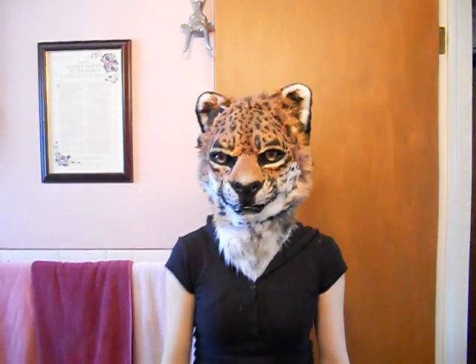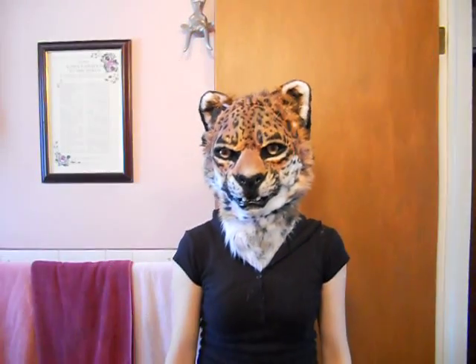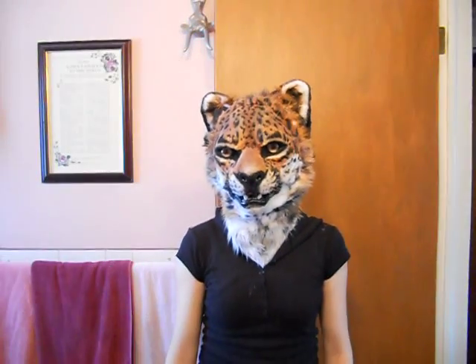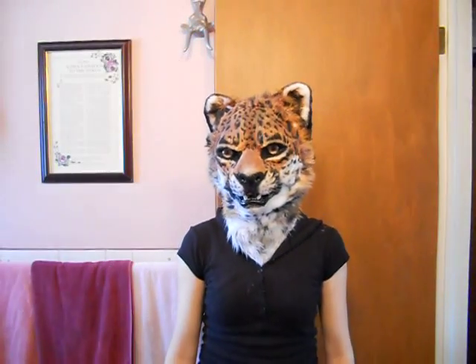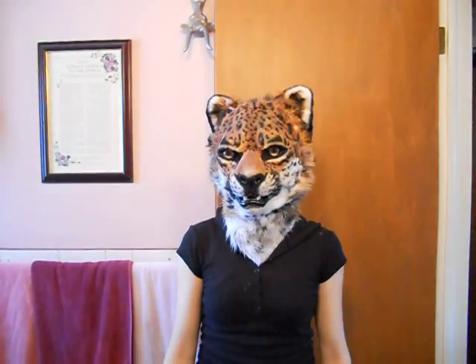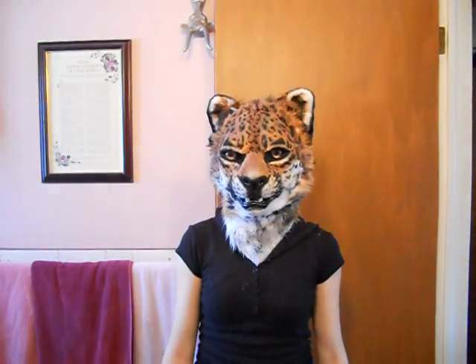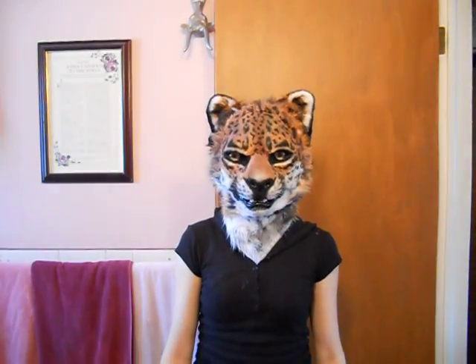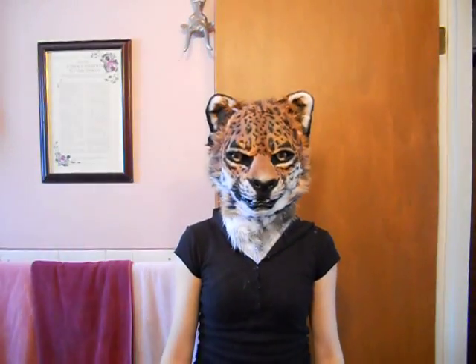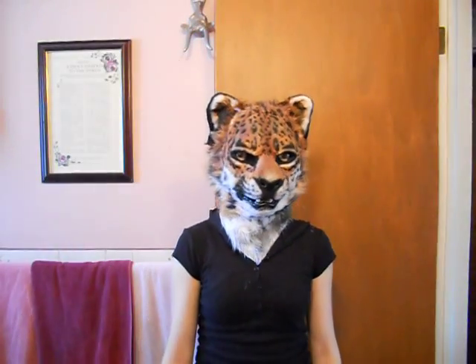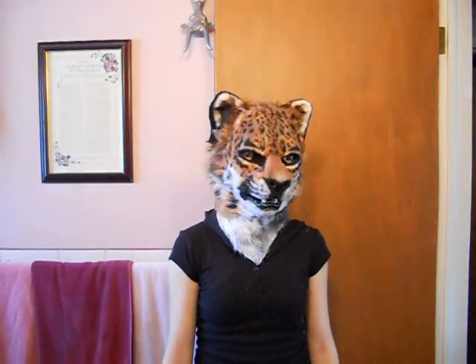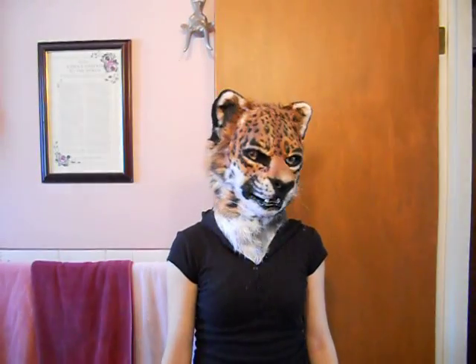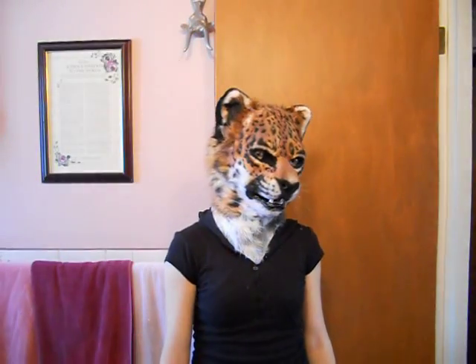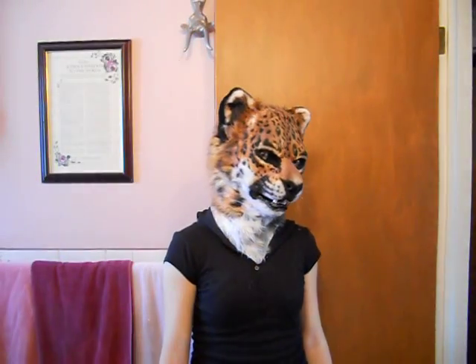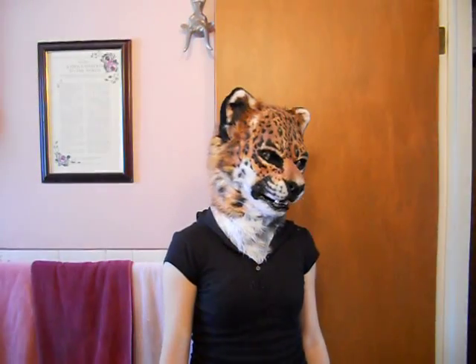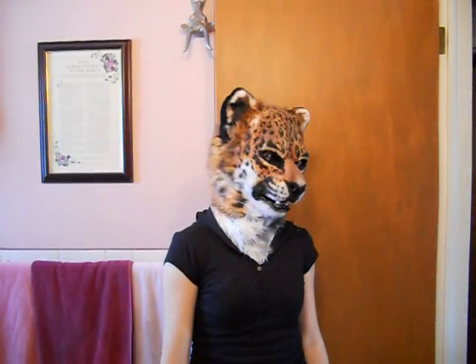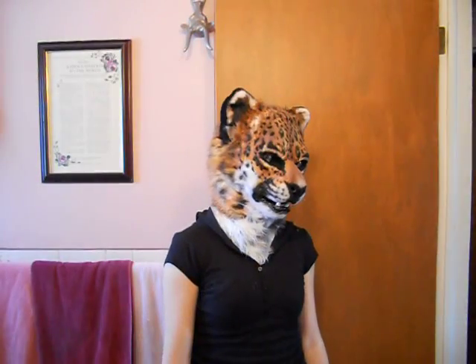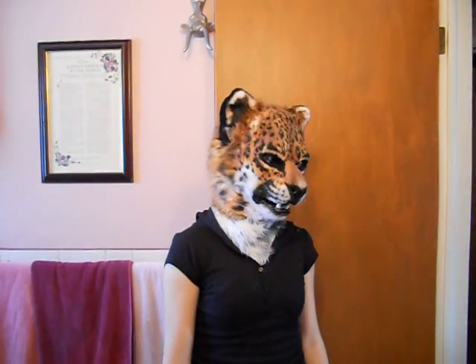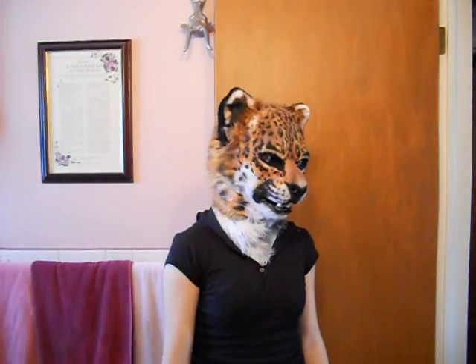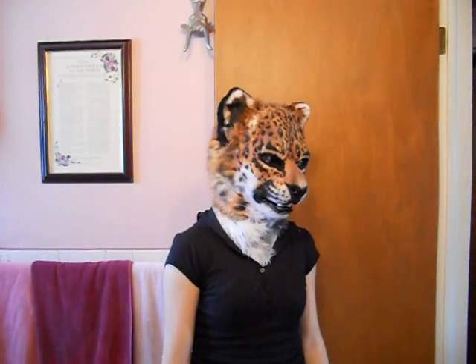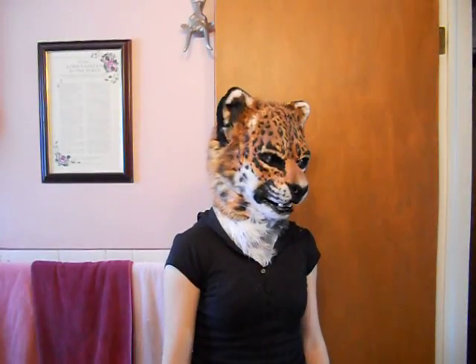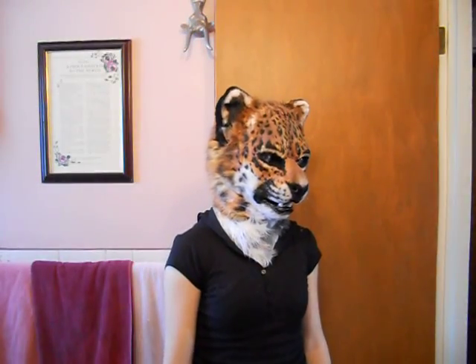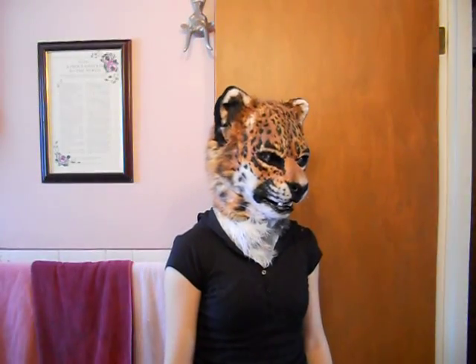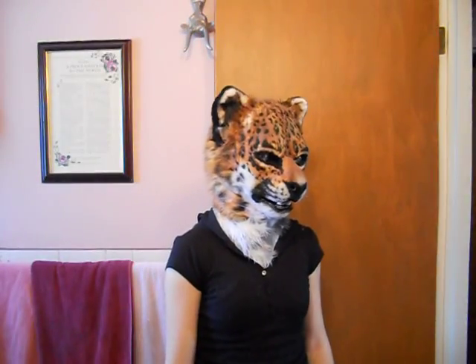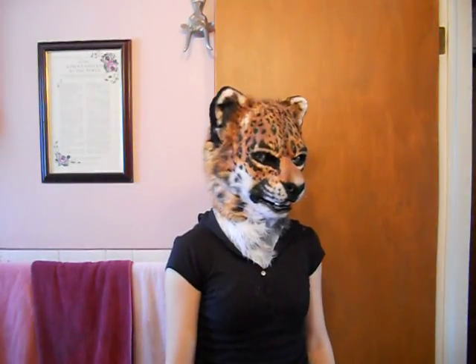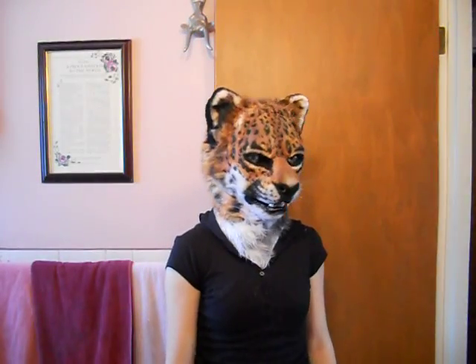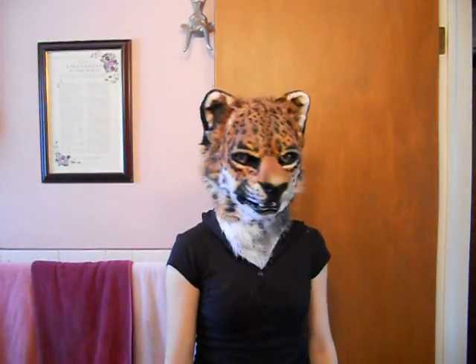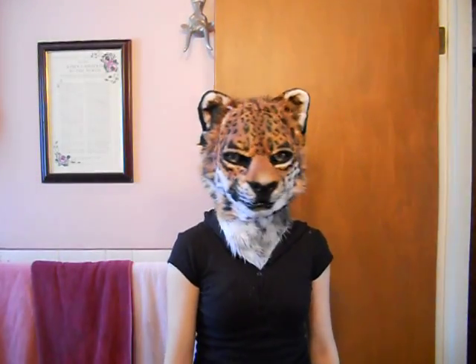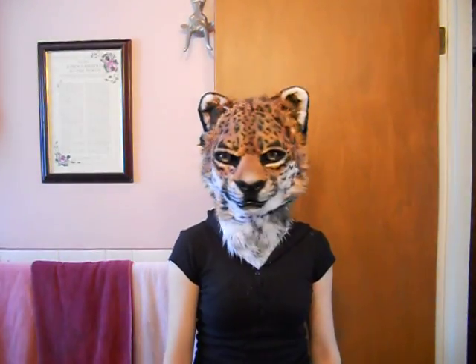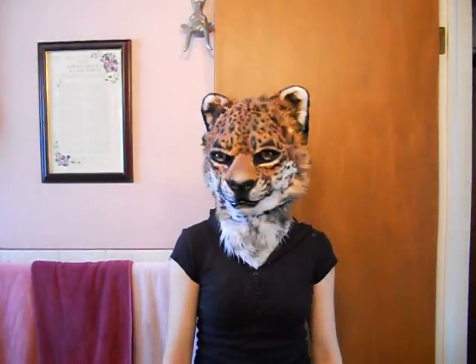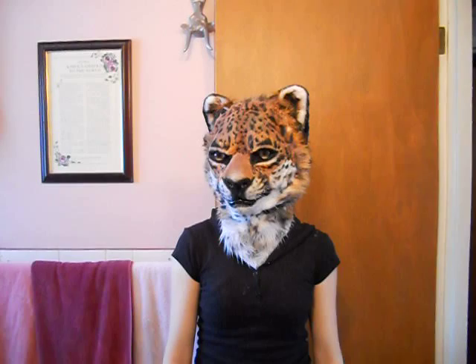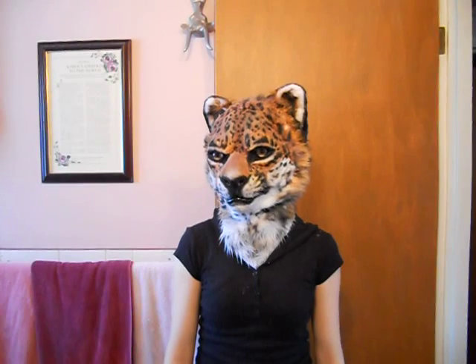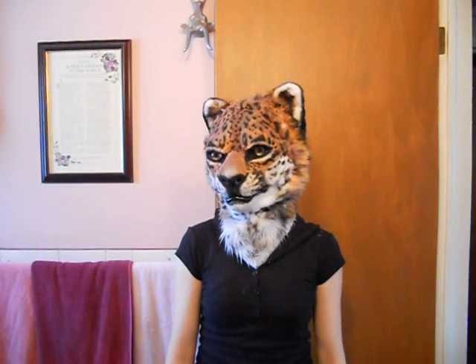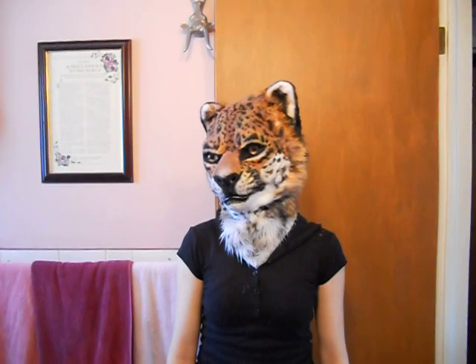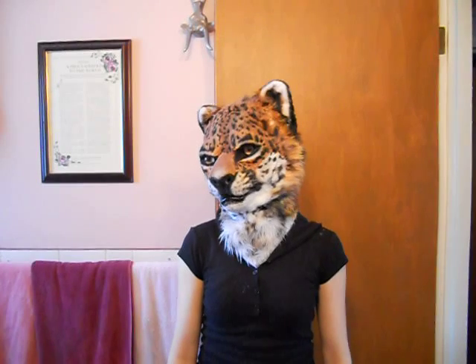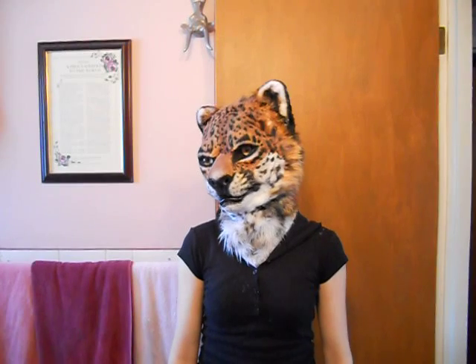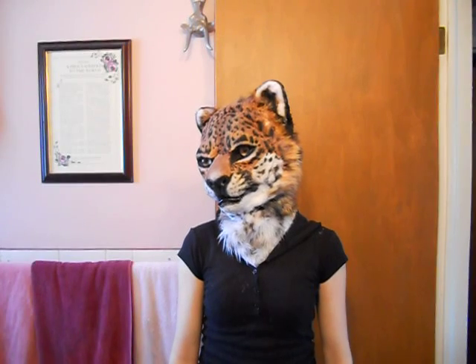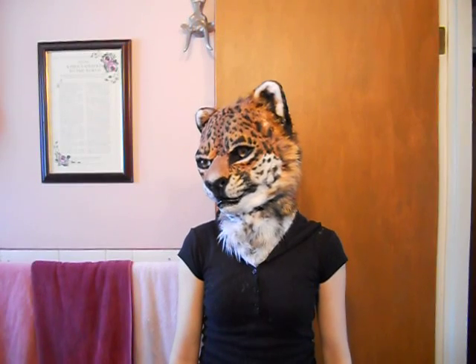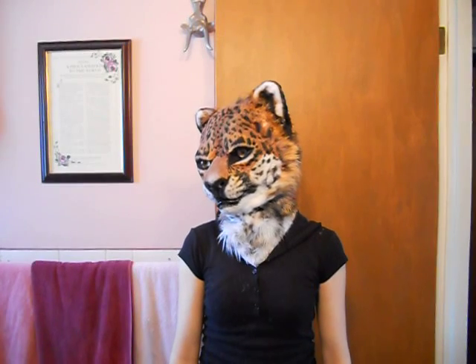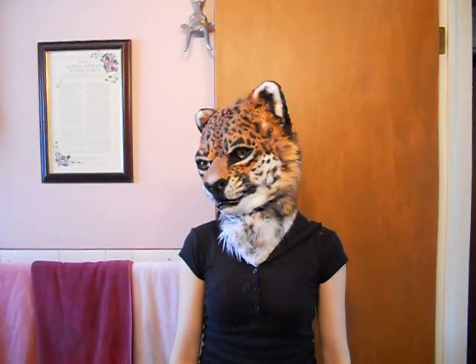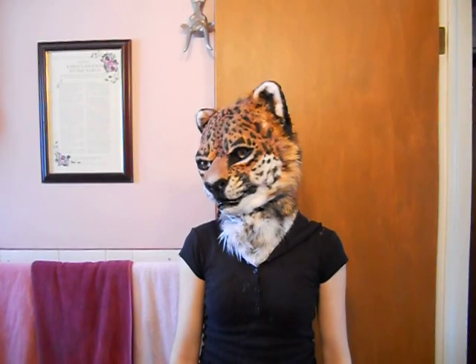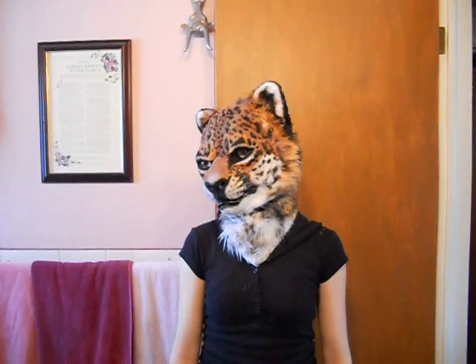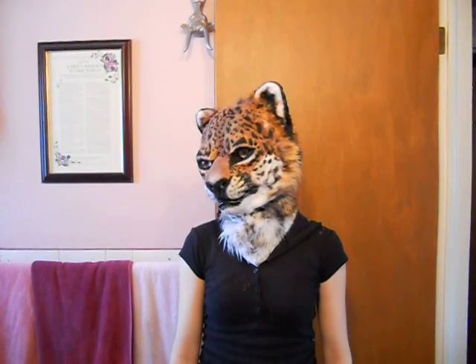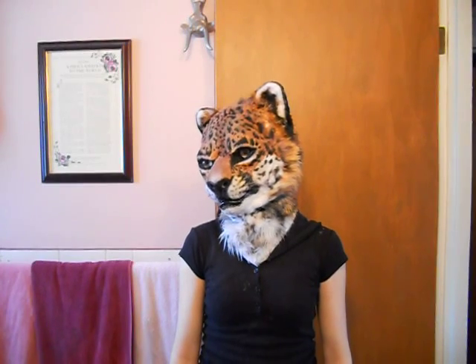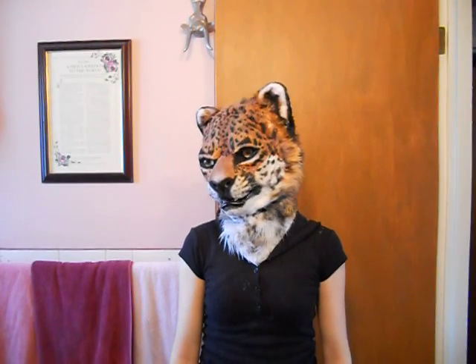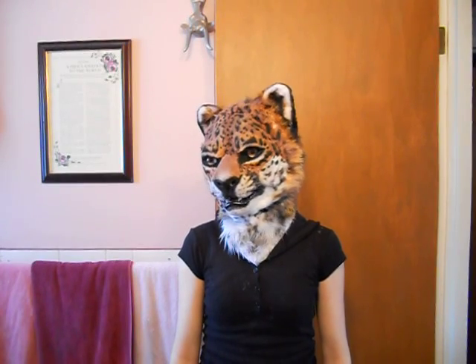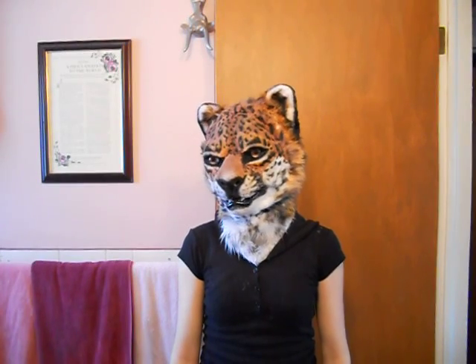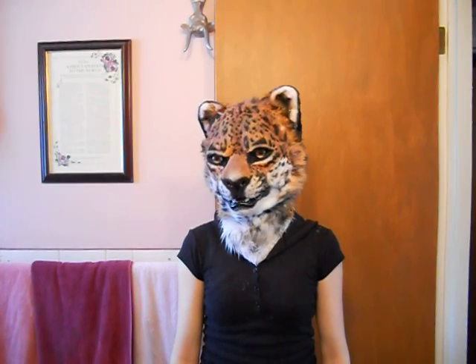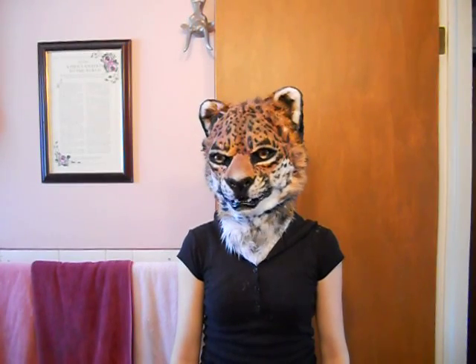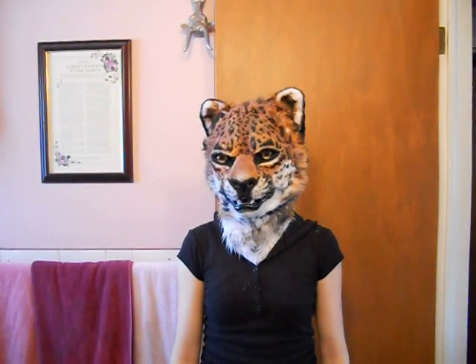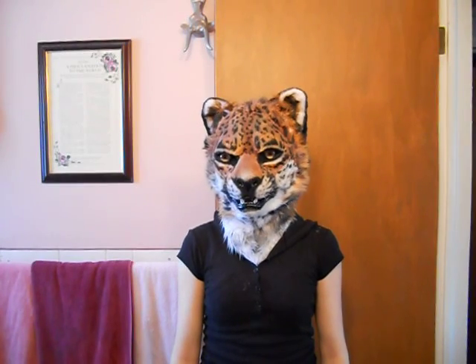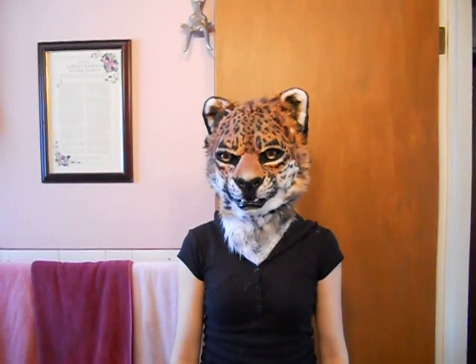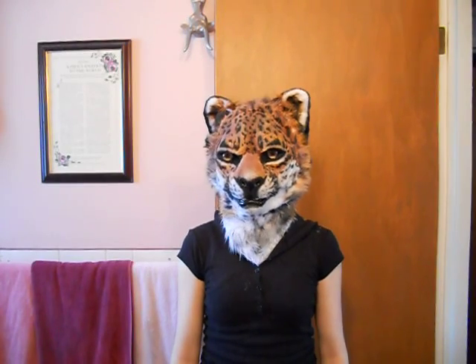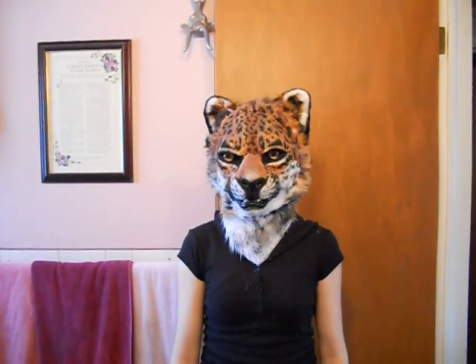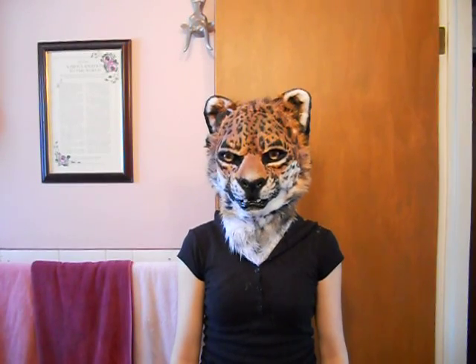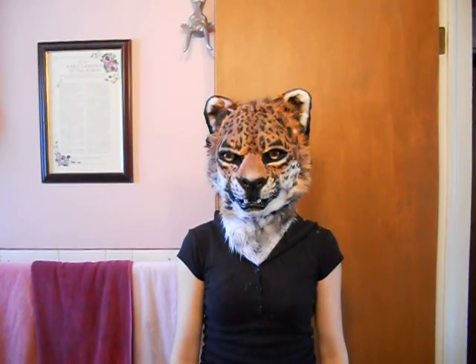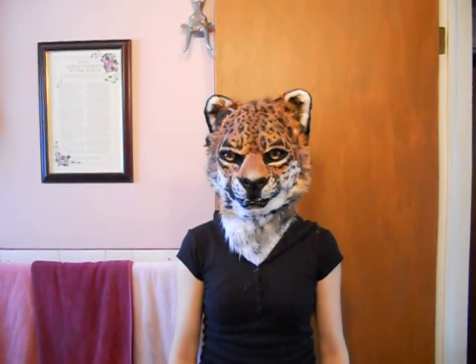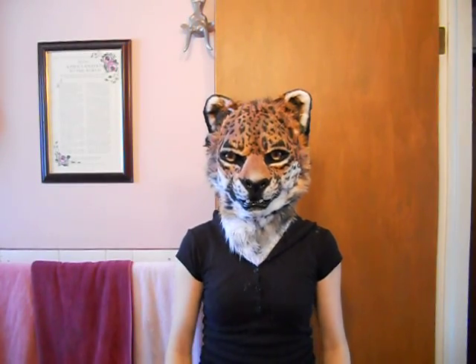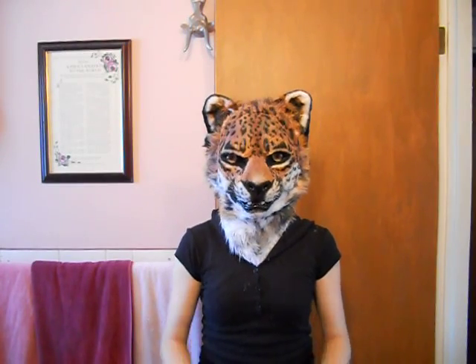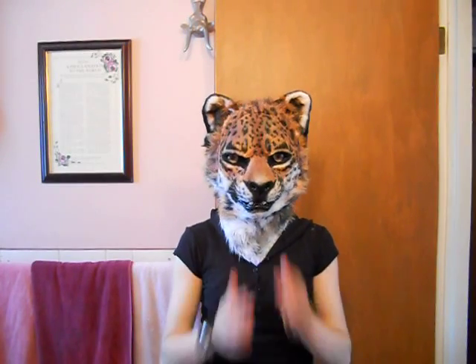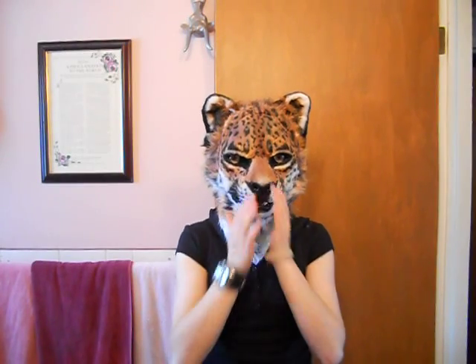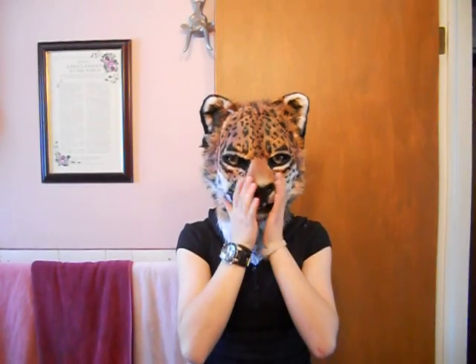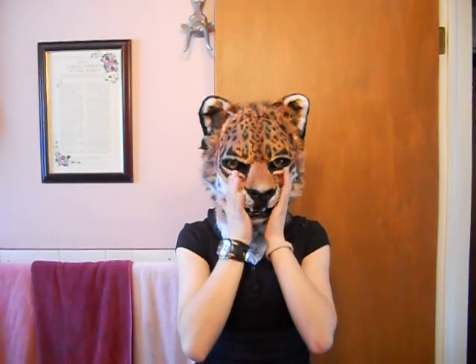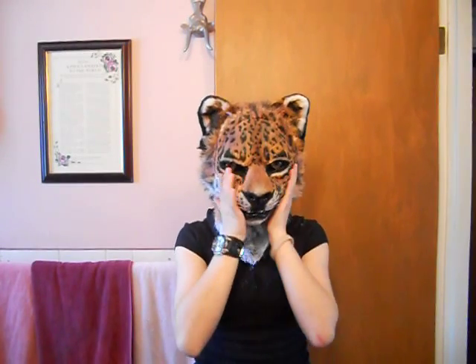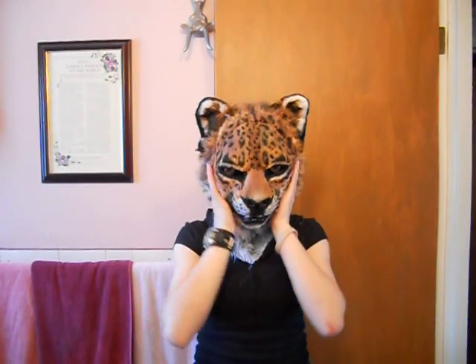Hey guys, Rebecca Sharp here showing off head number two of three. This one is a completely airbrushed Jaguar.